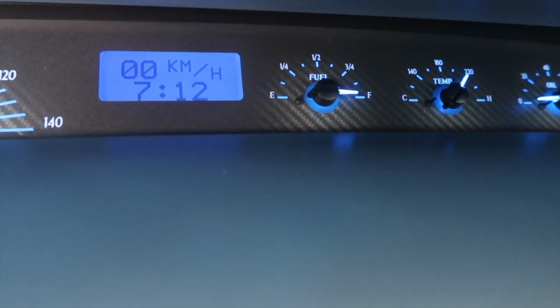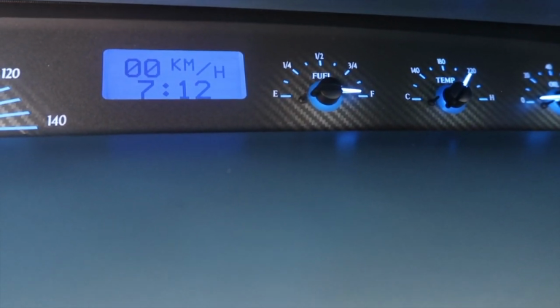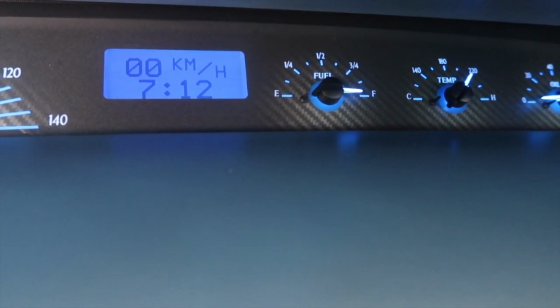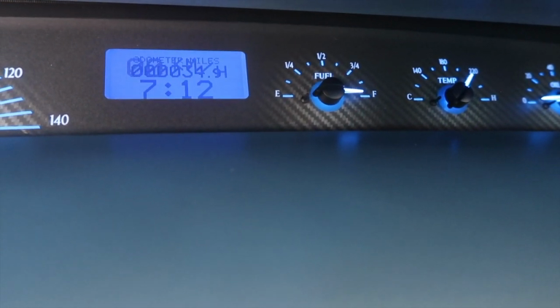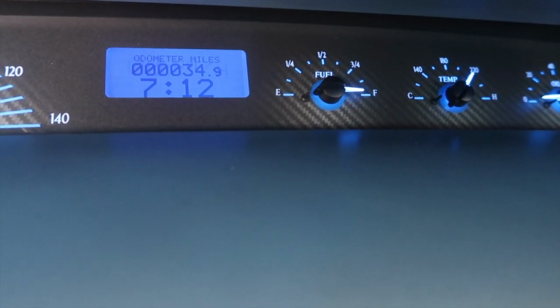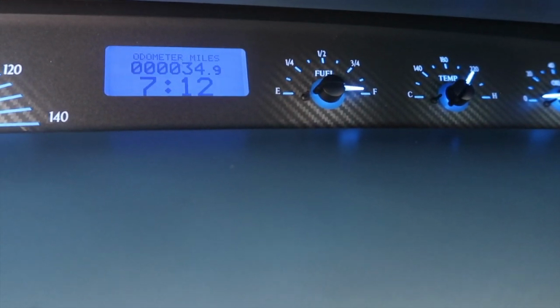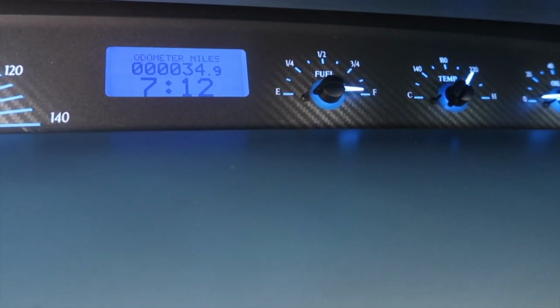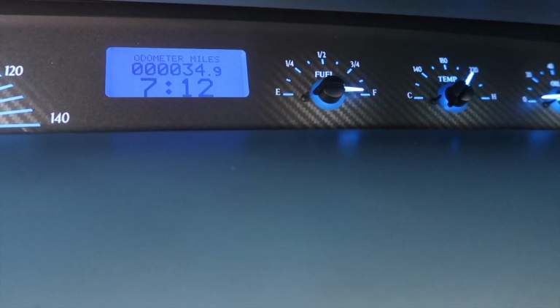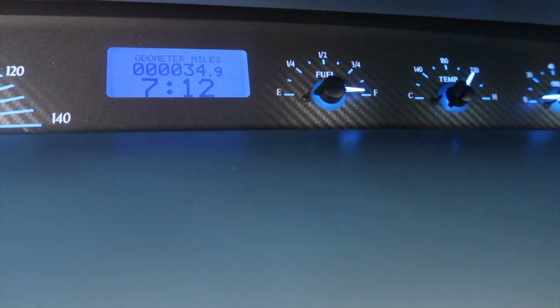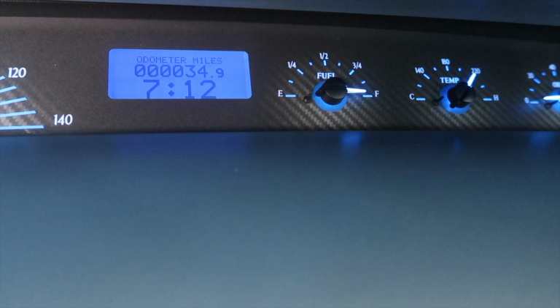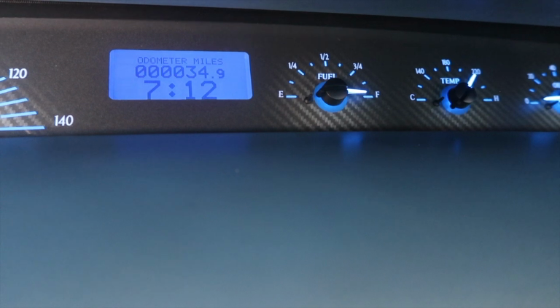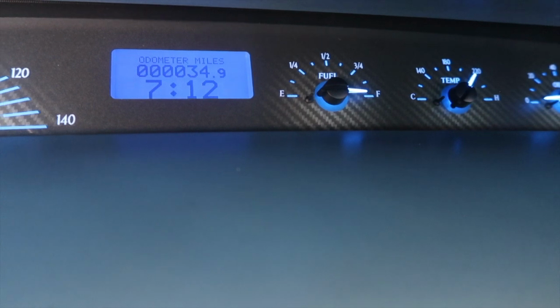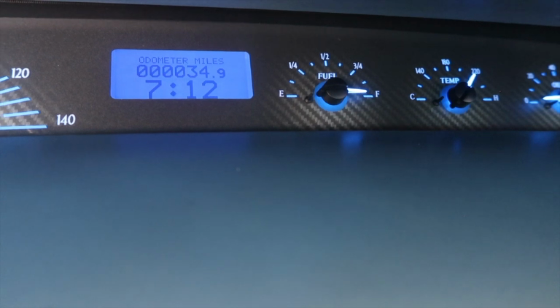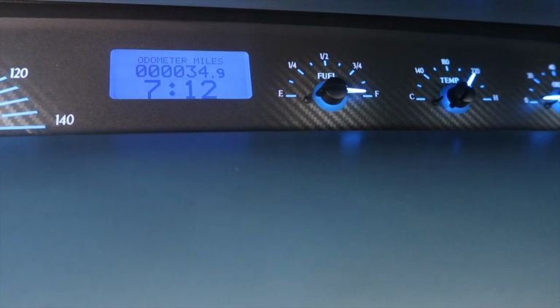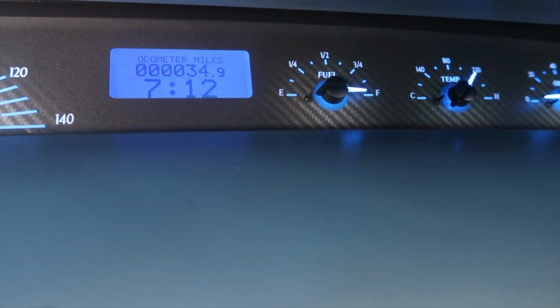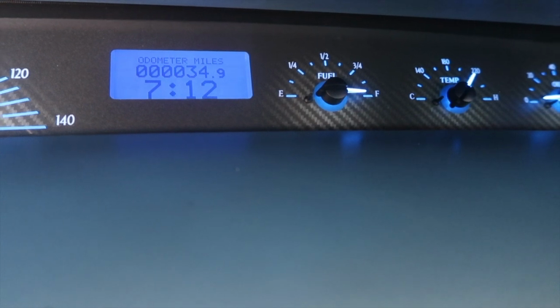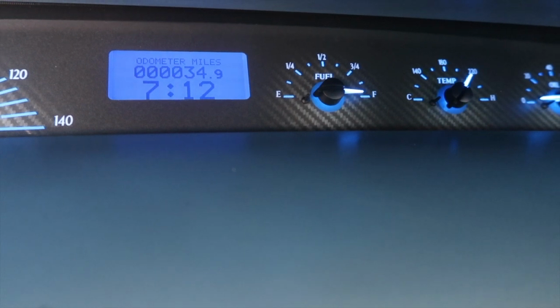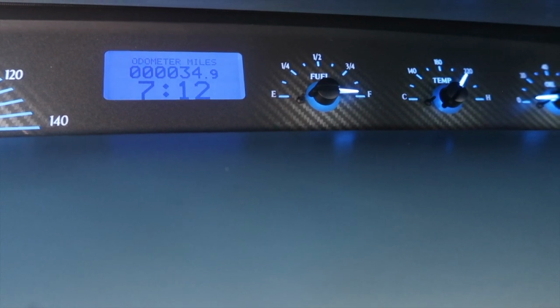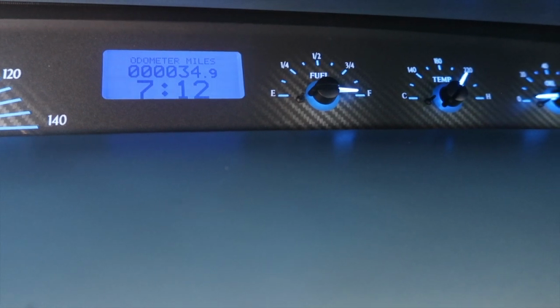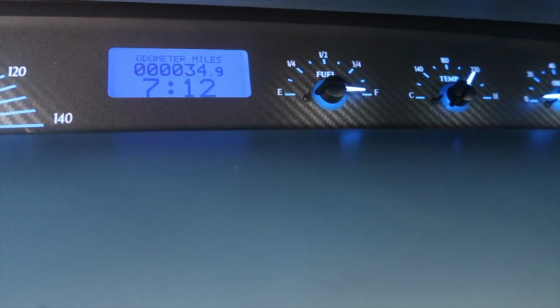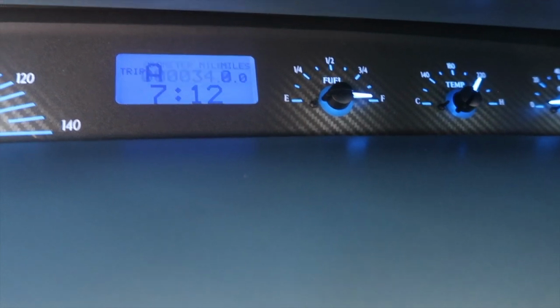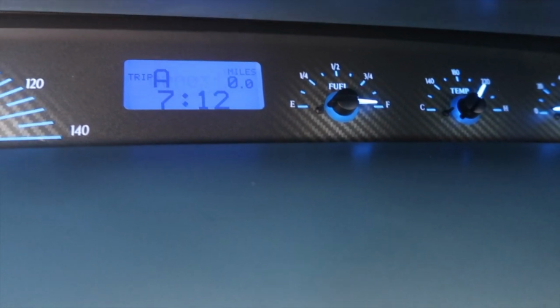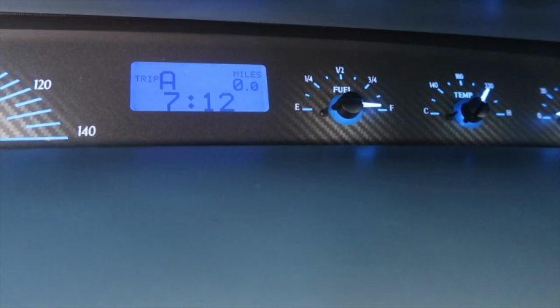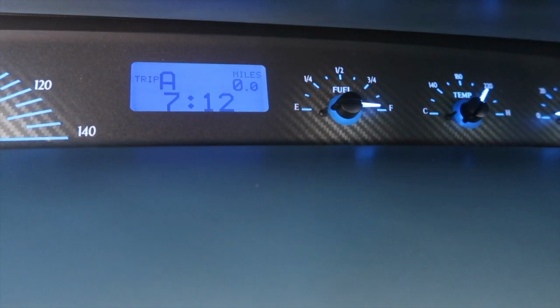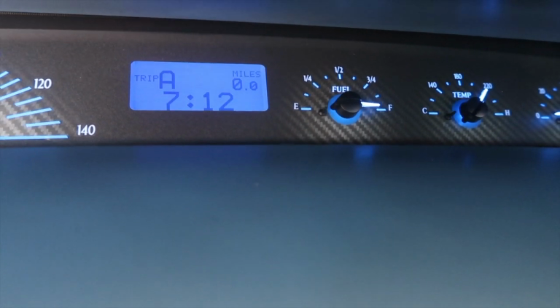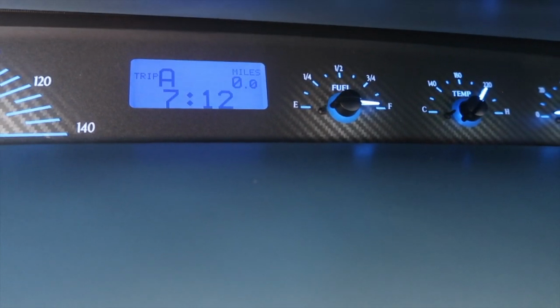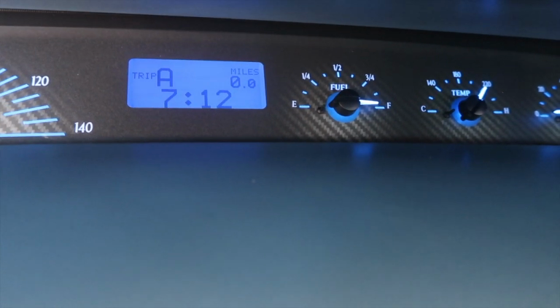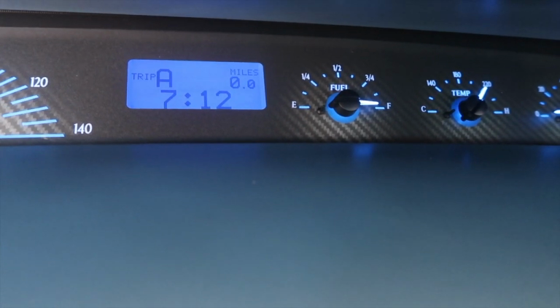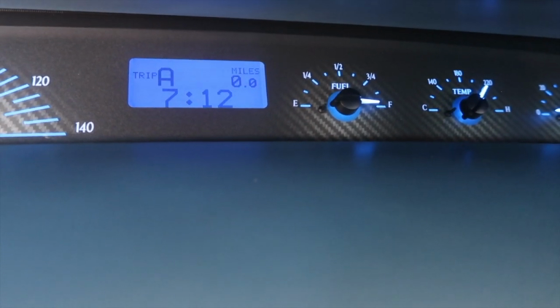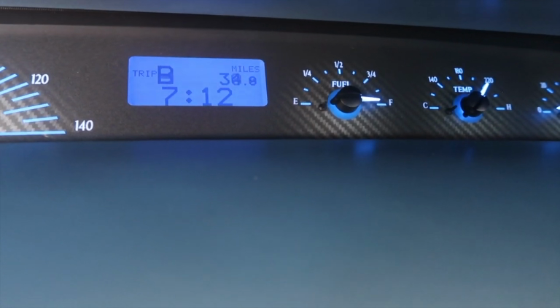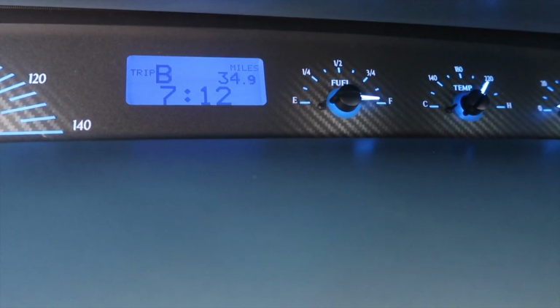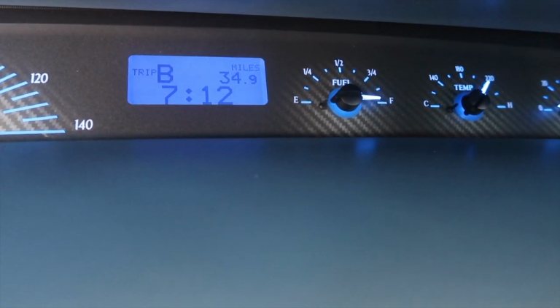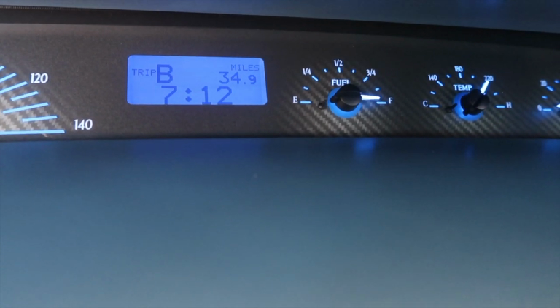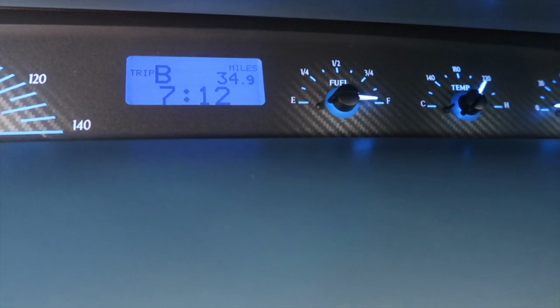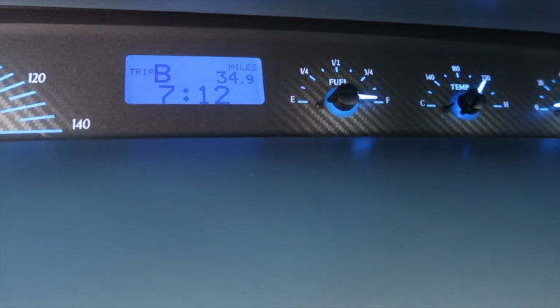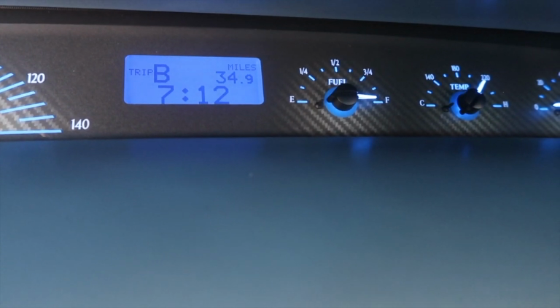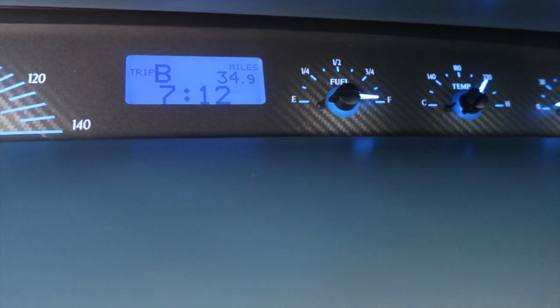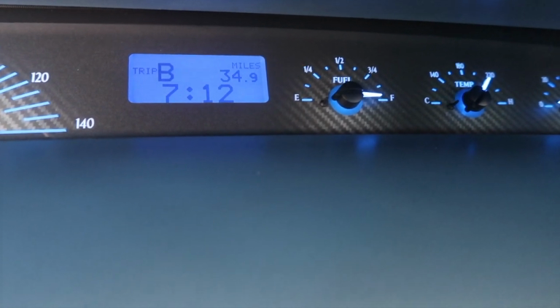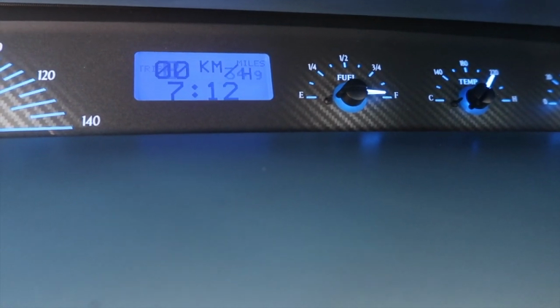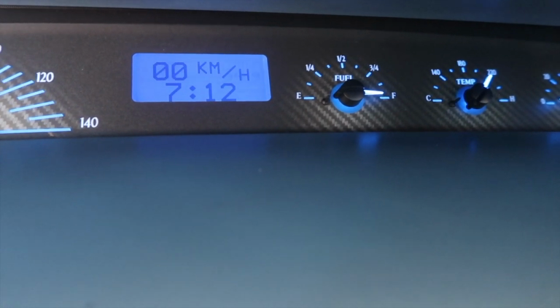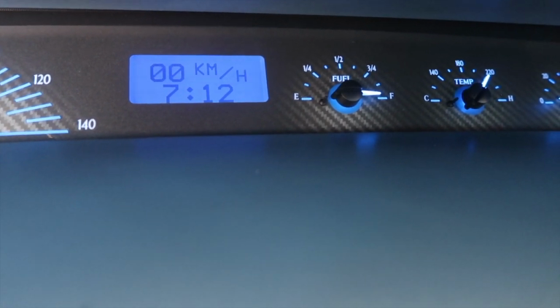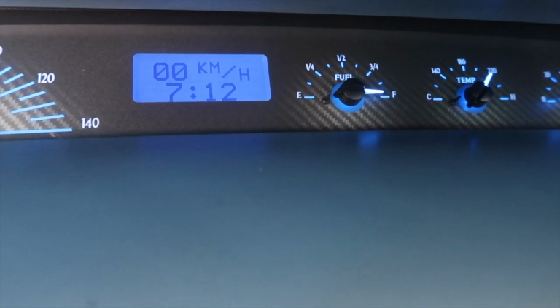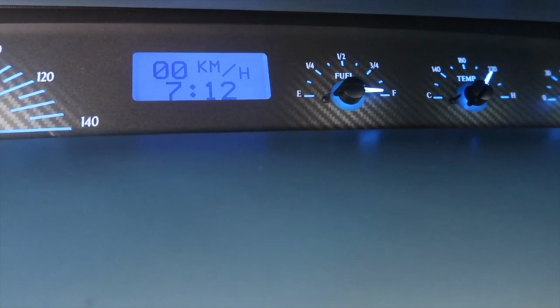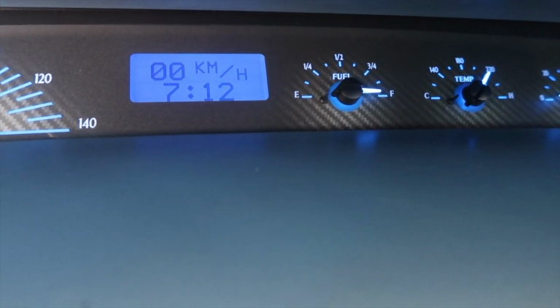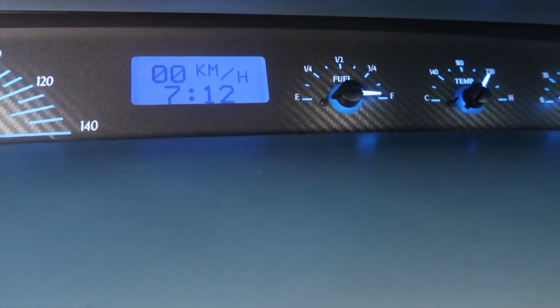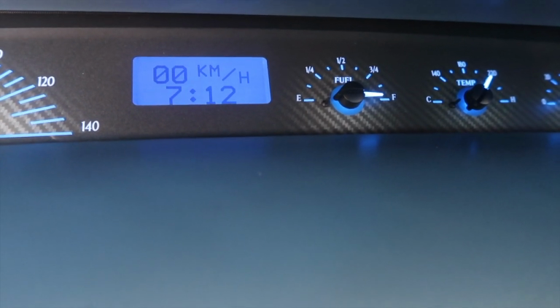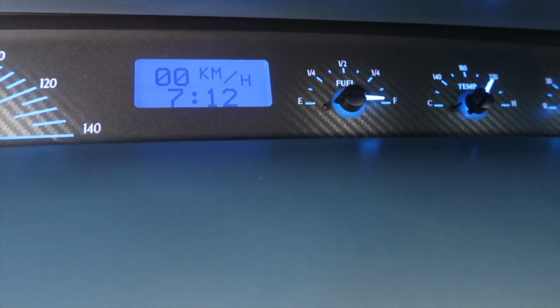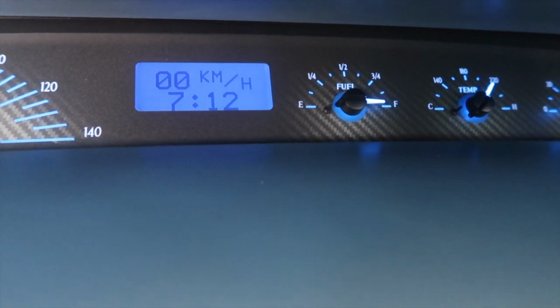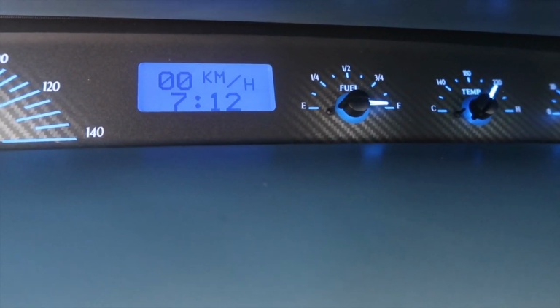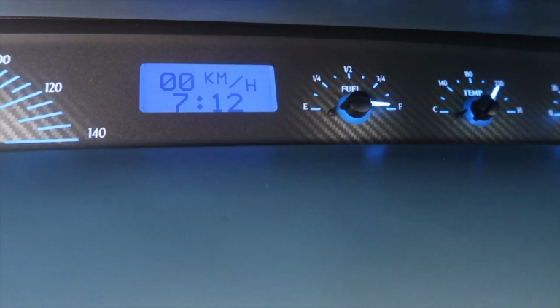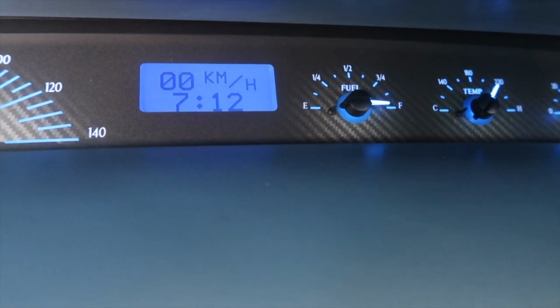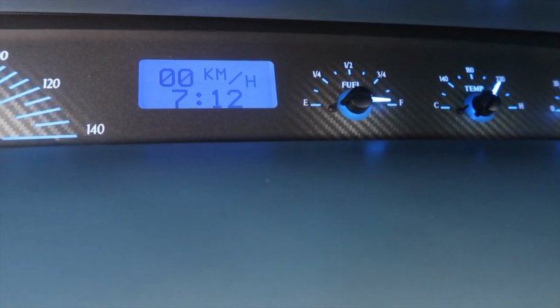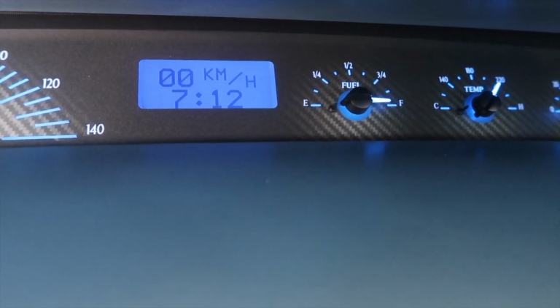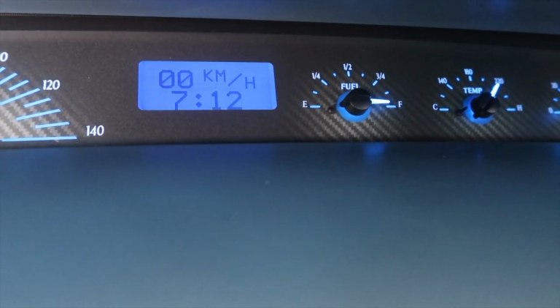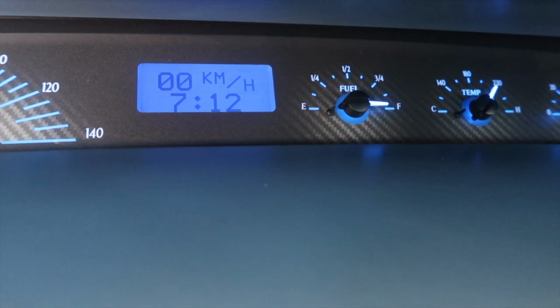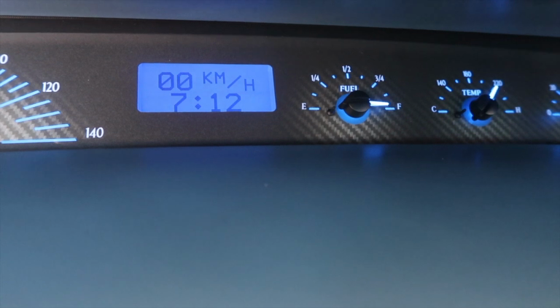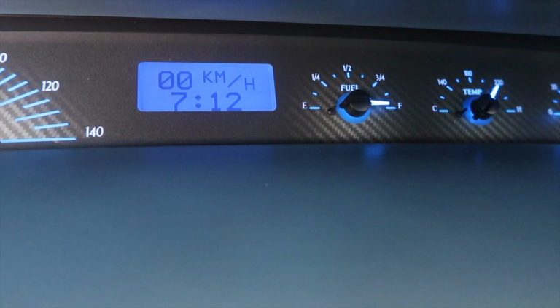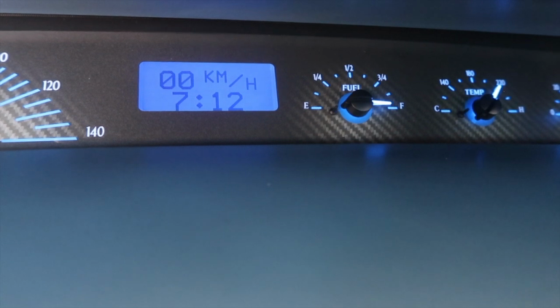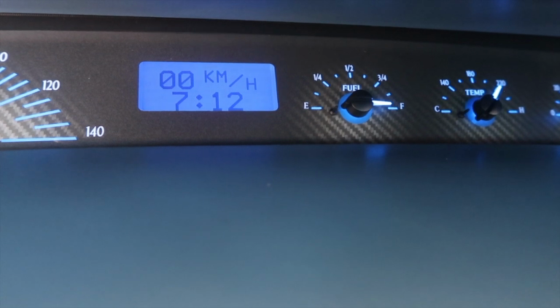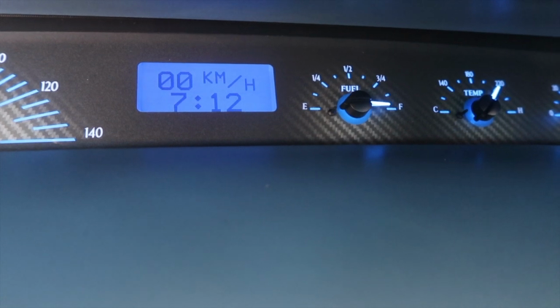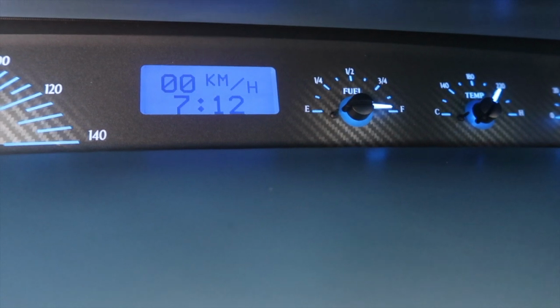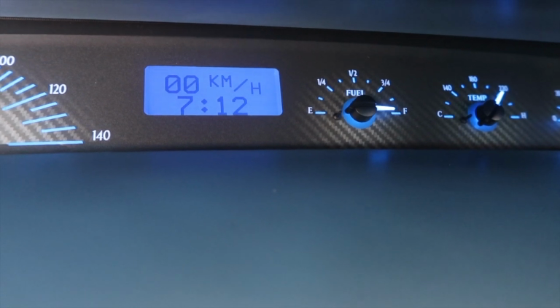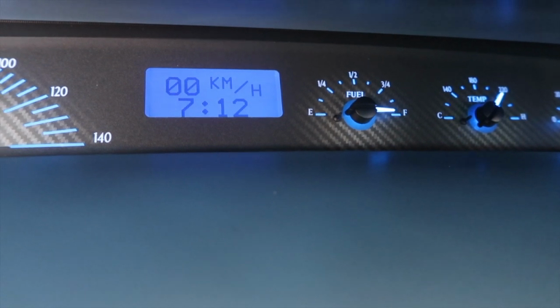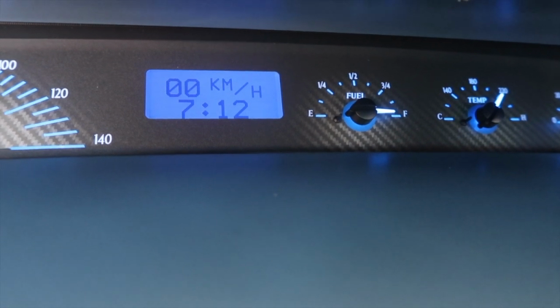I did not know this — so you can set your speedometer to read digital speed as well. That's a cool feature I just discovered.